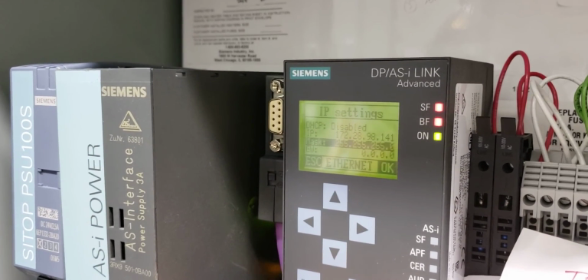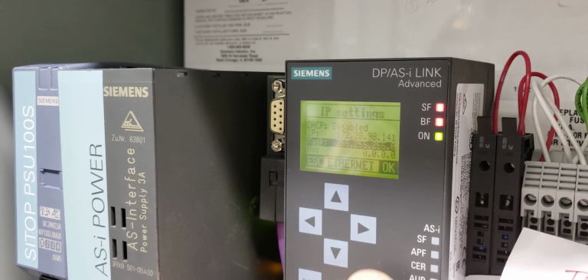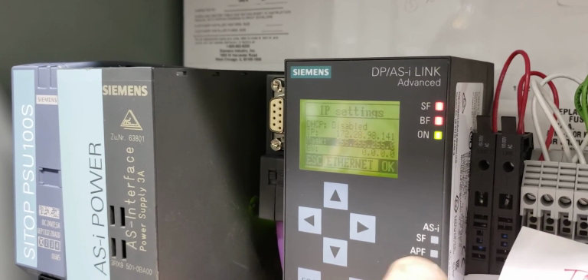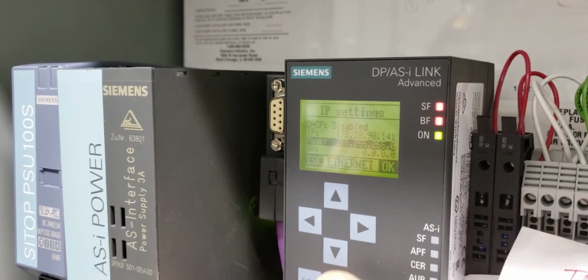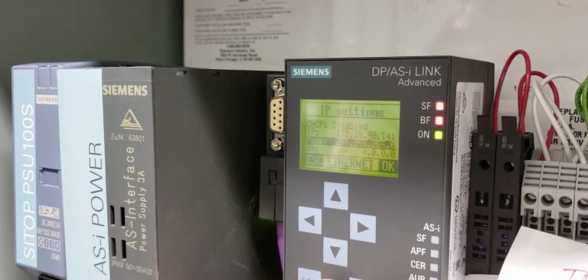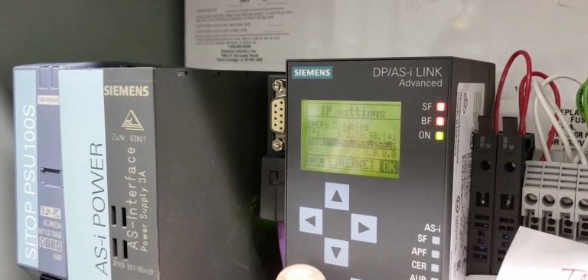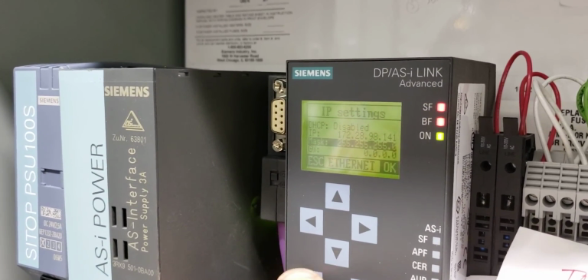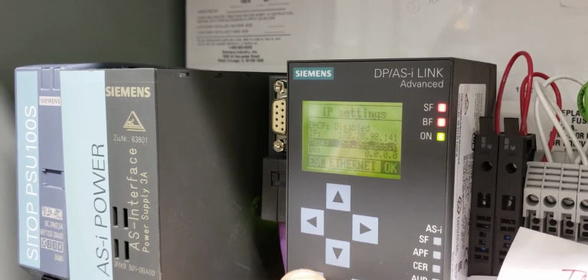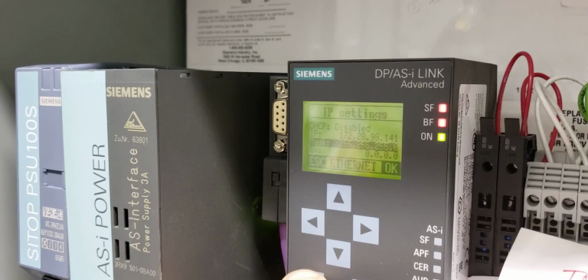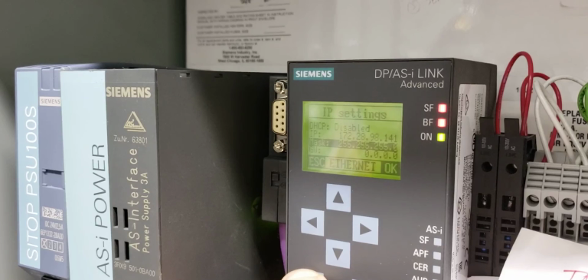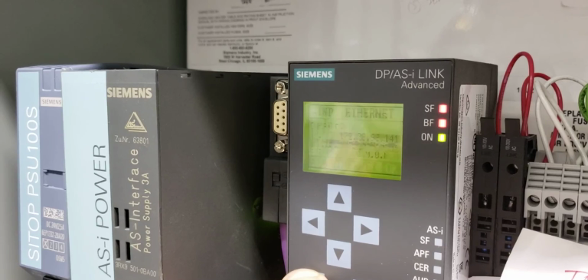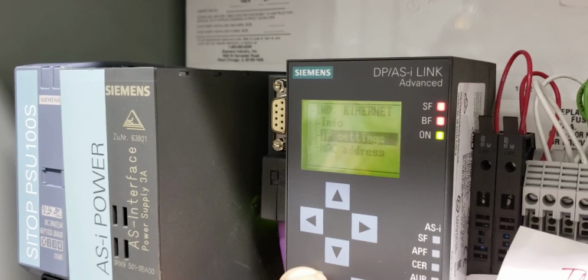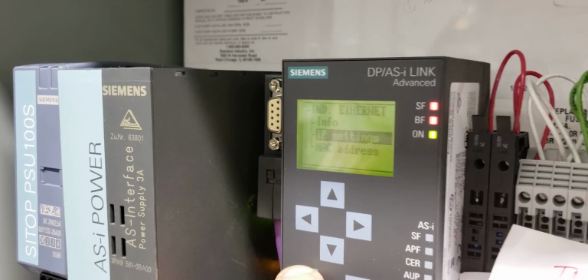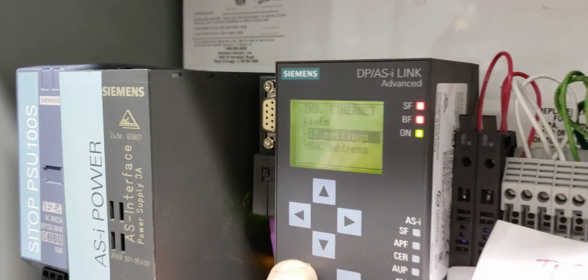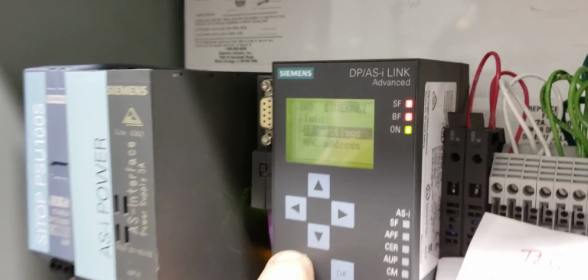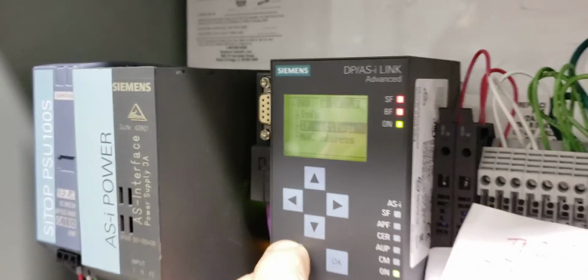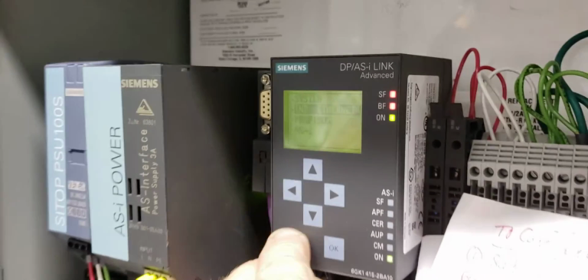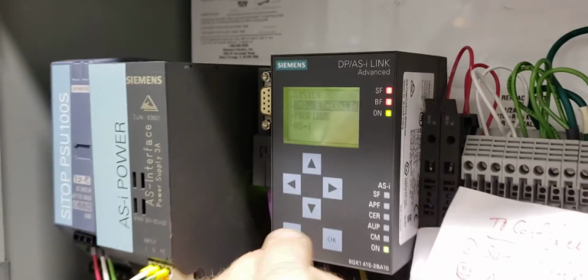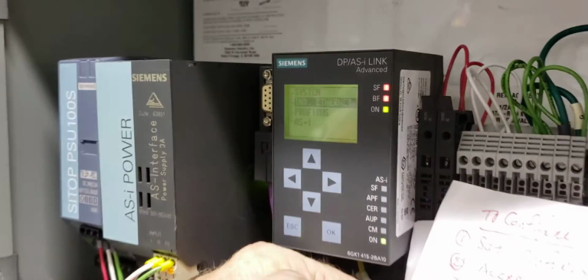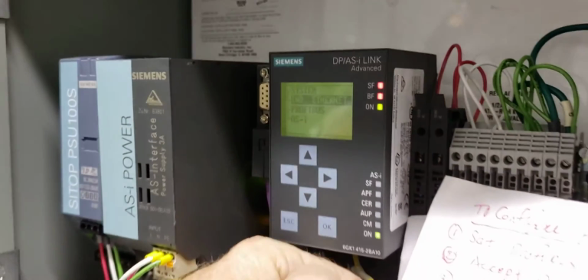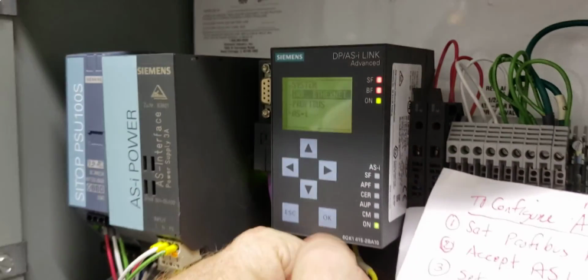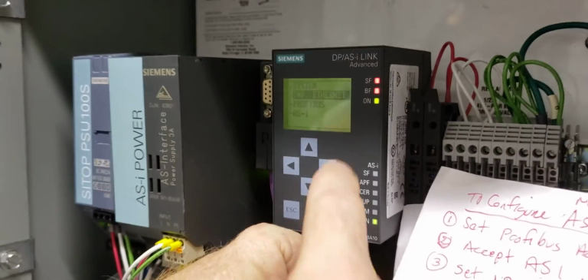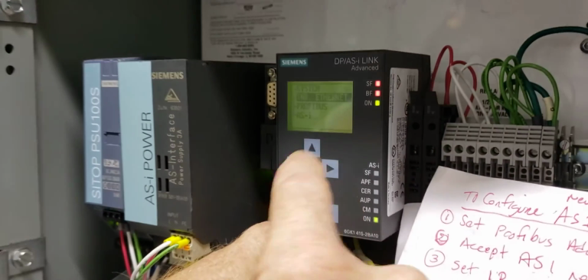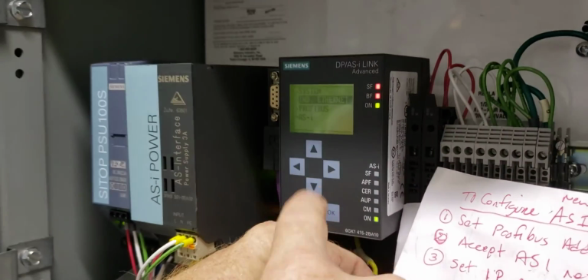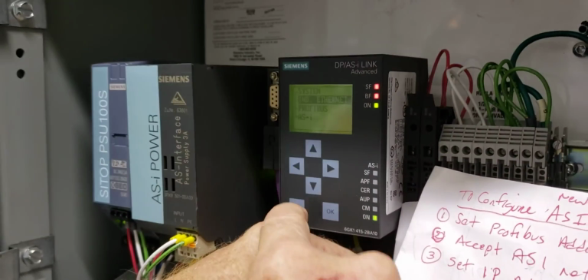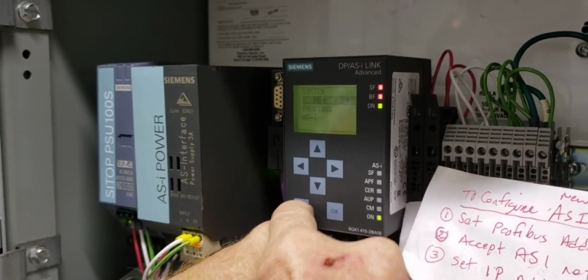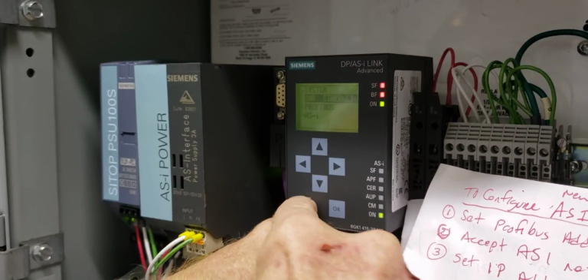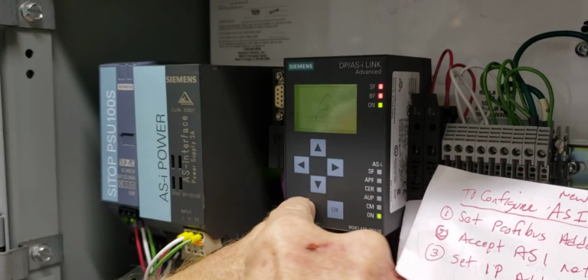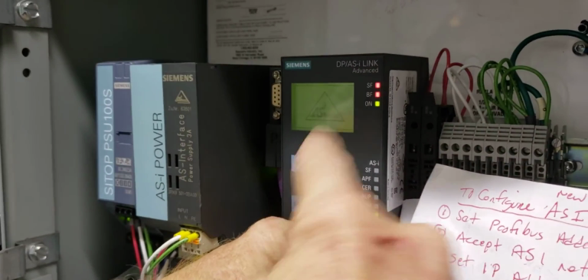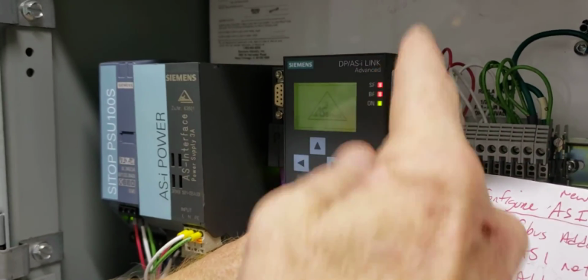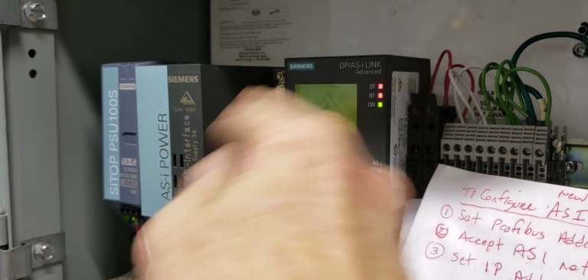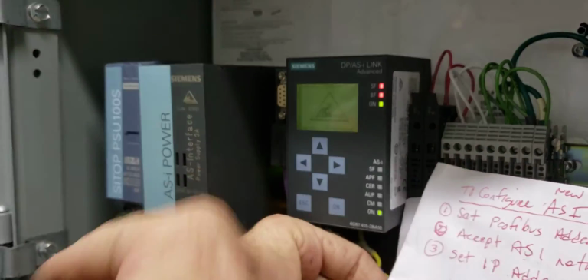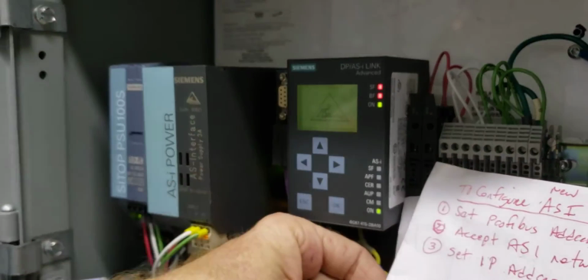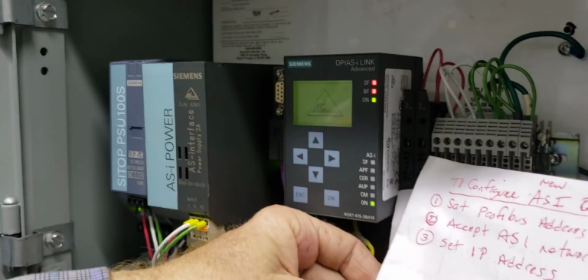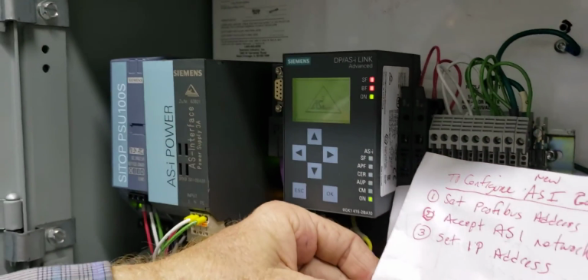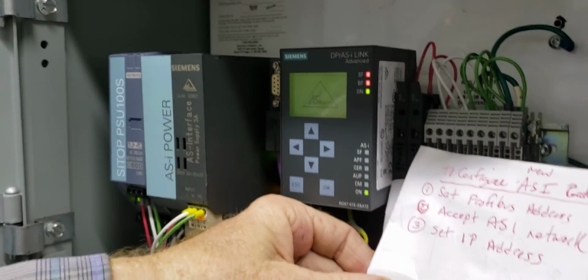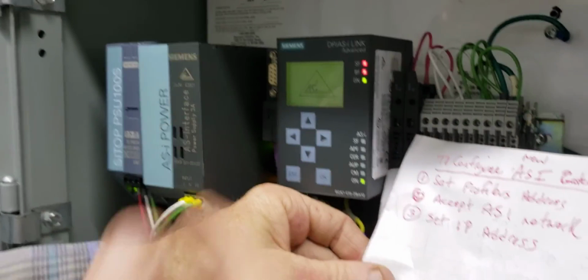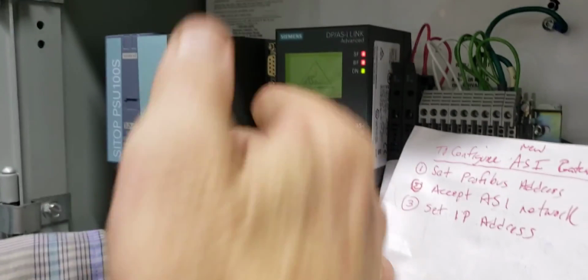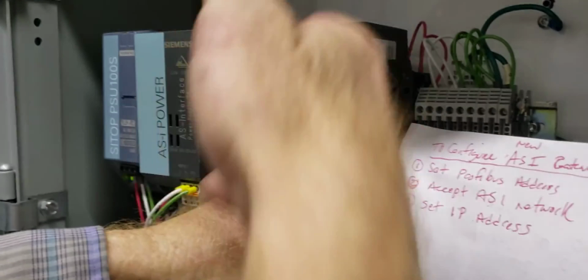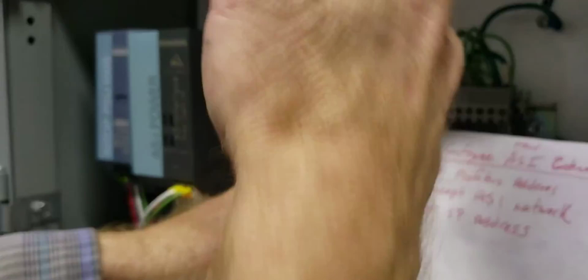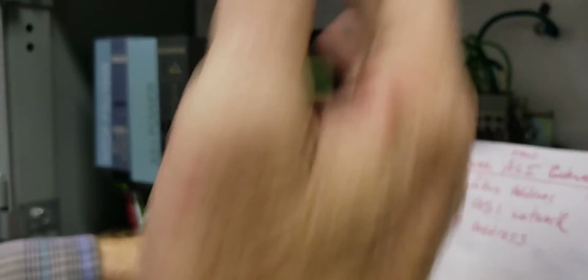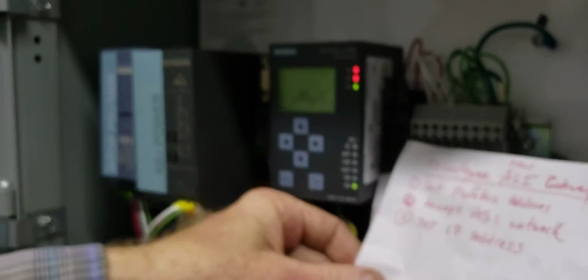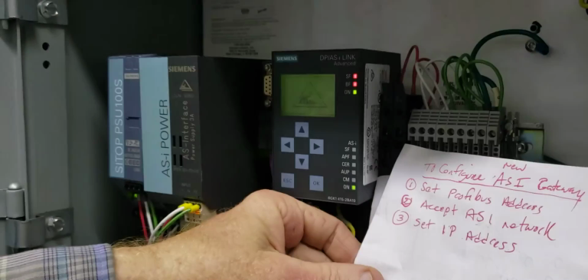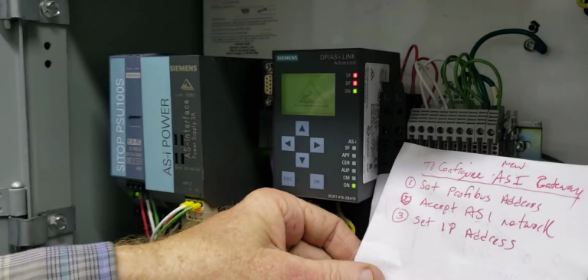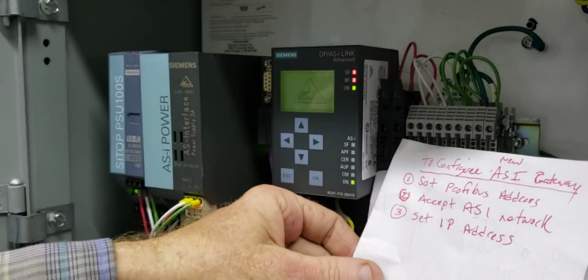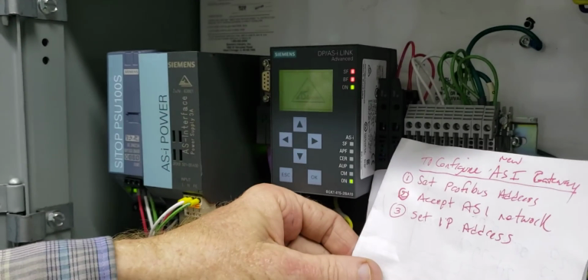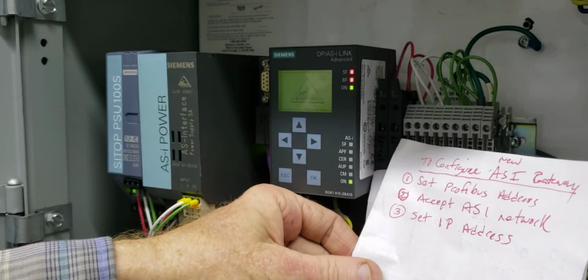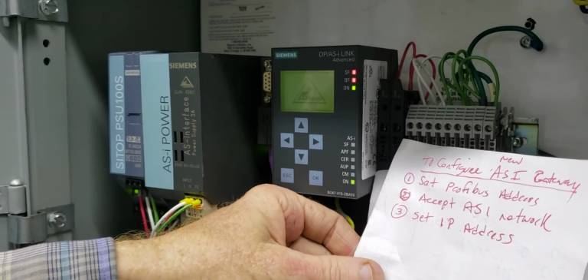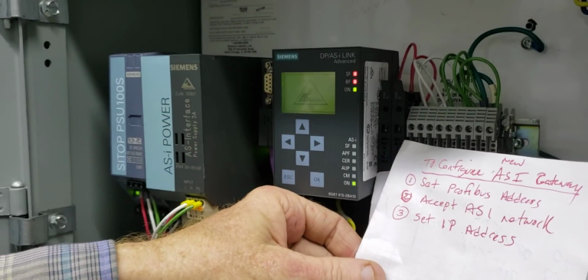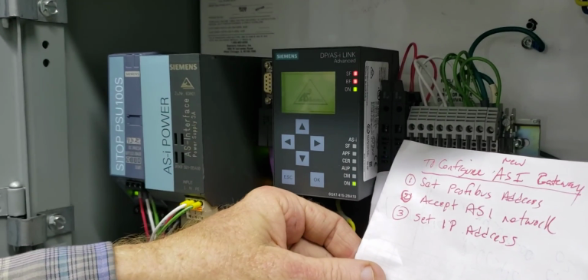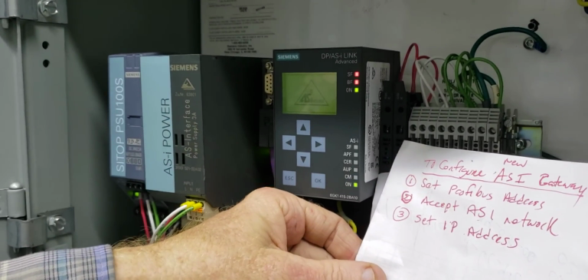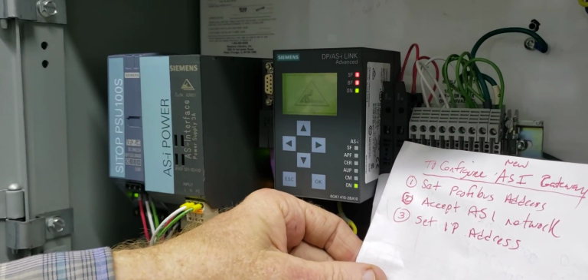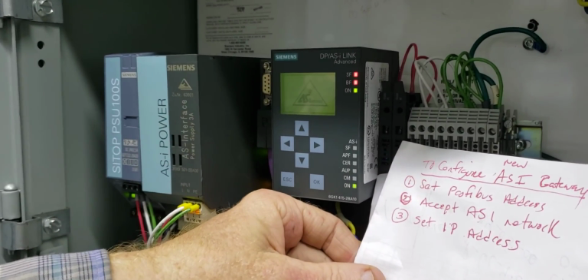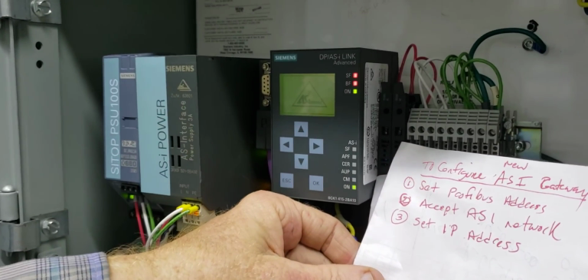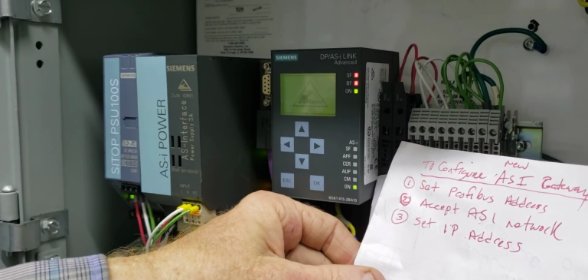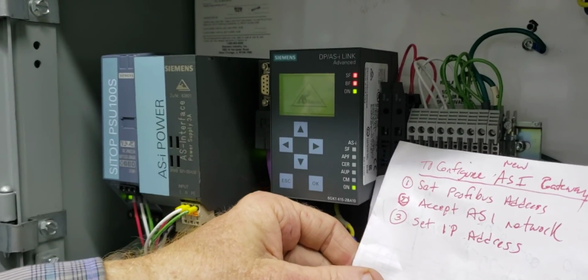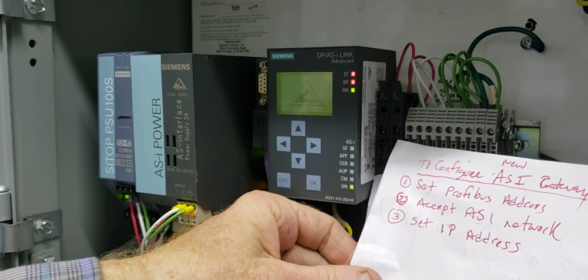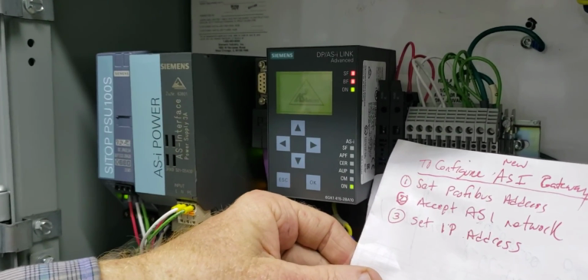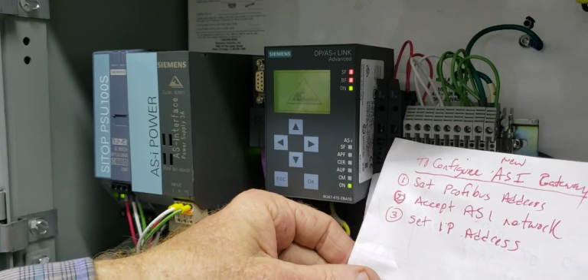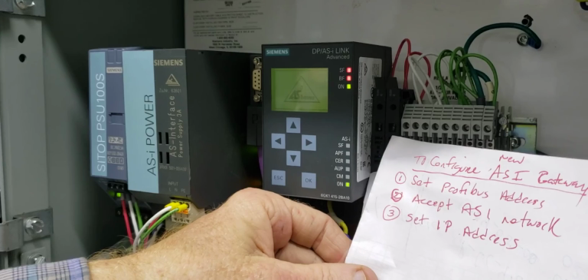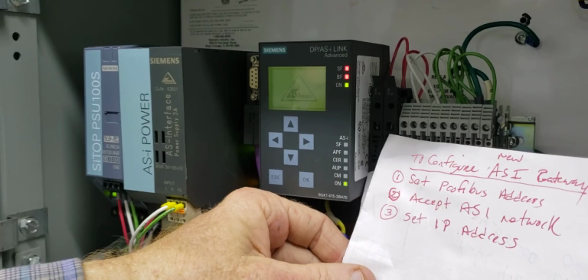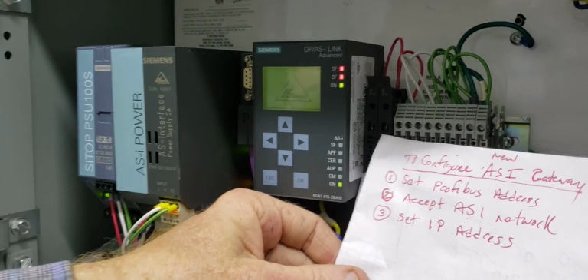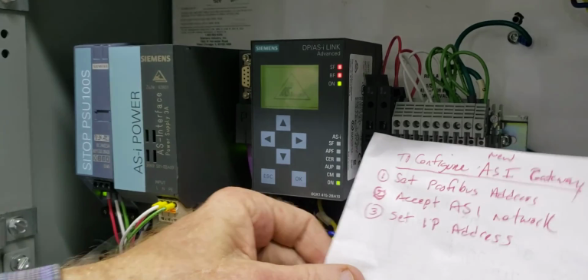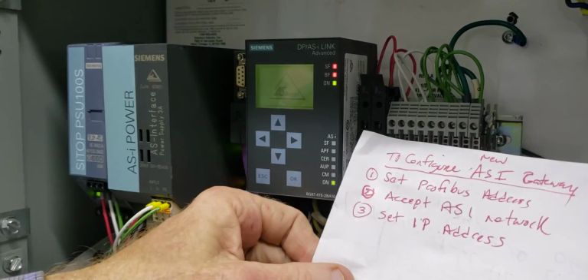And that's it, we're done — it's all set. Clear the alarm on the DCS, and this thing will be ready to run.